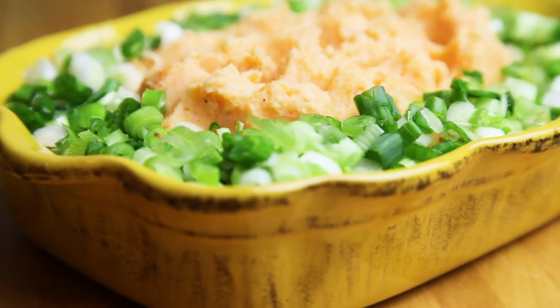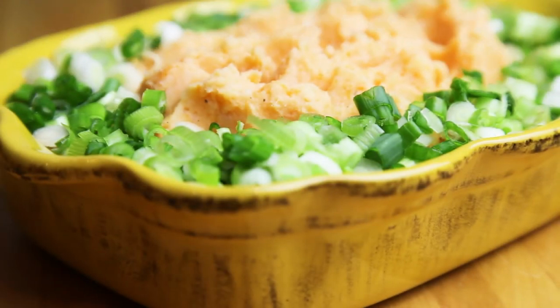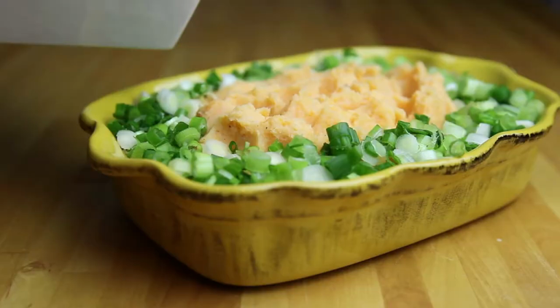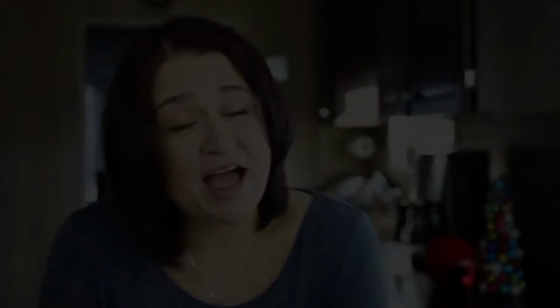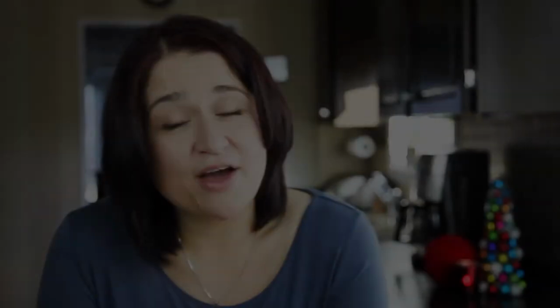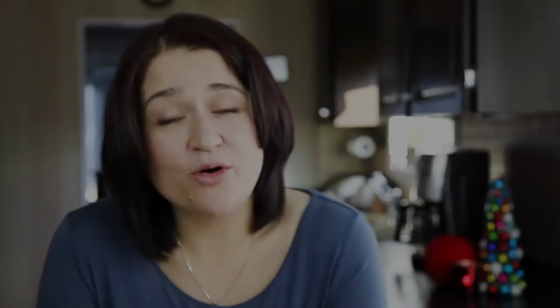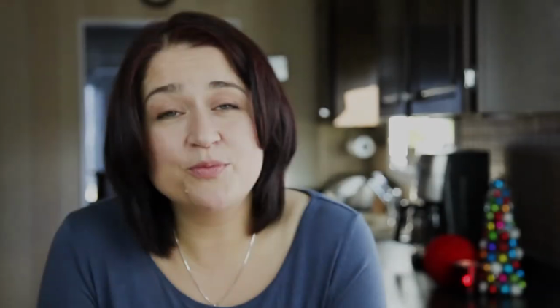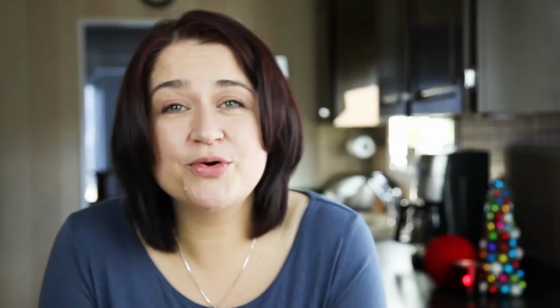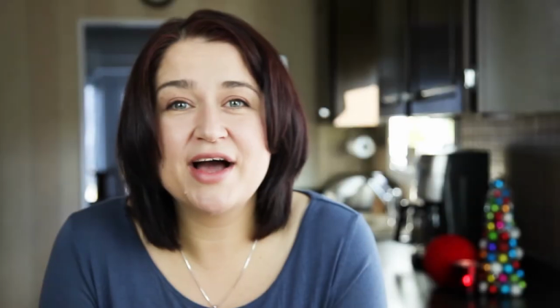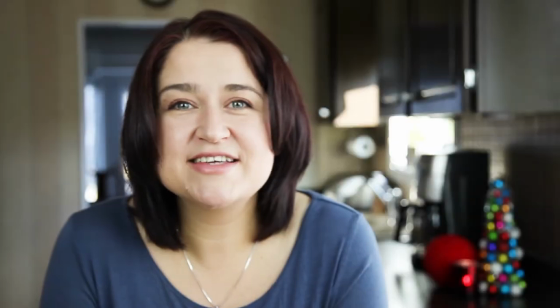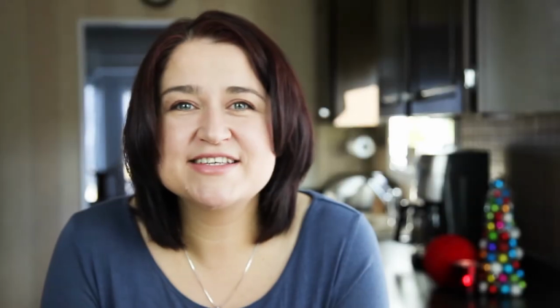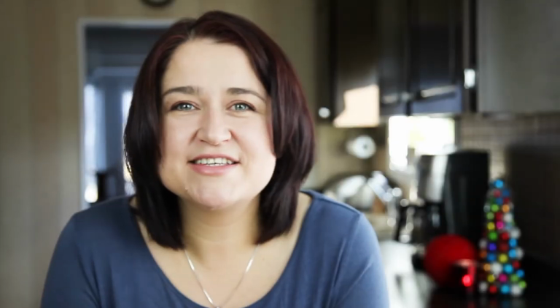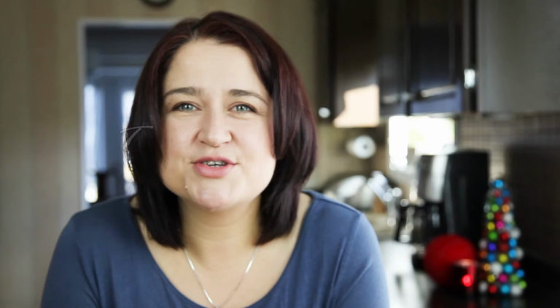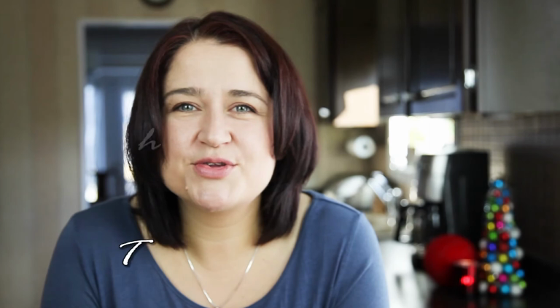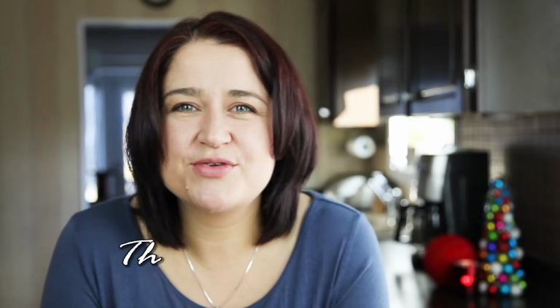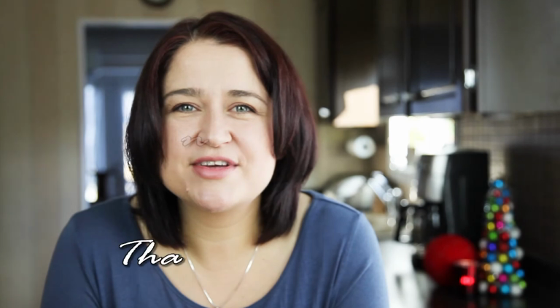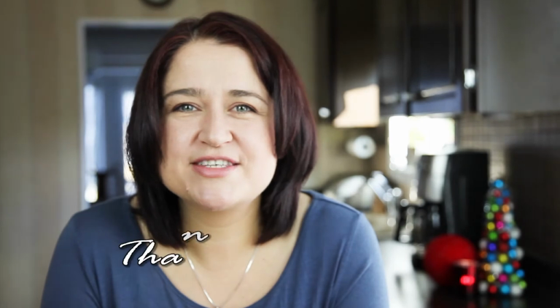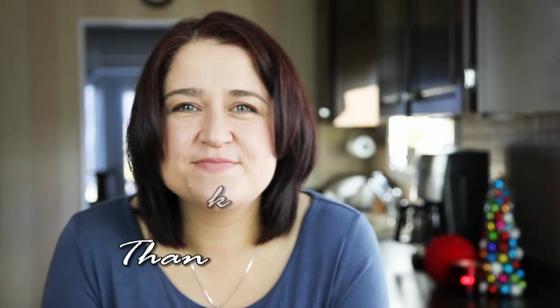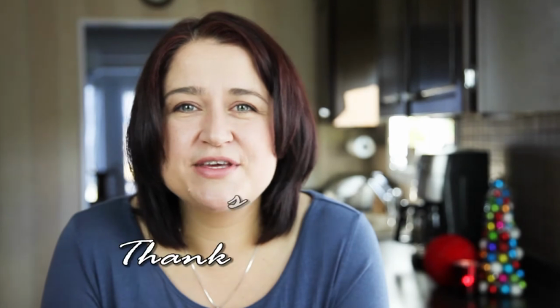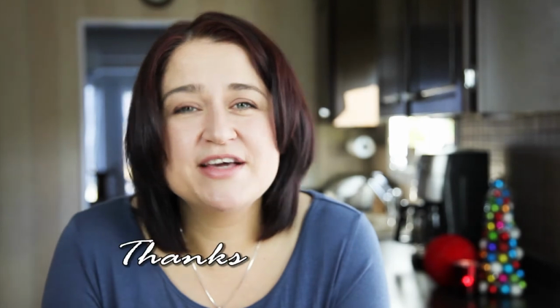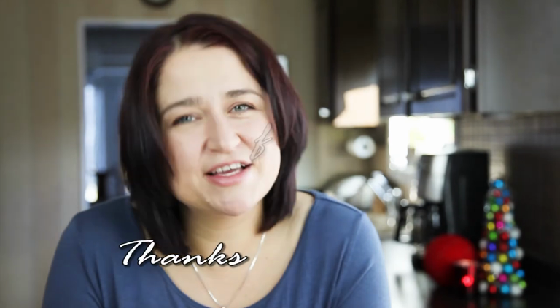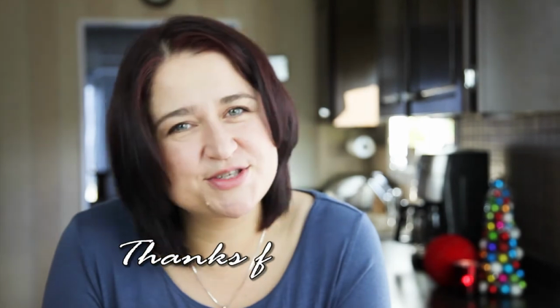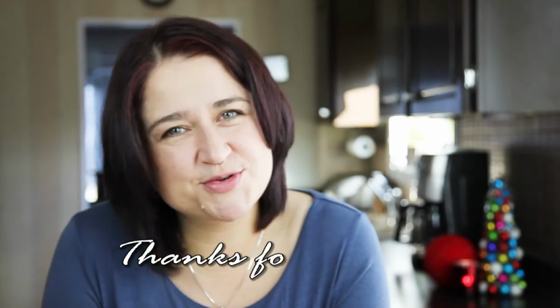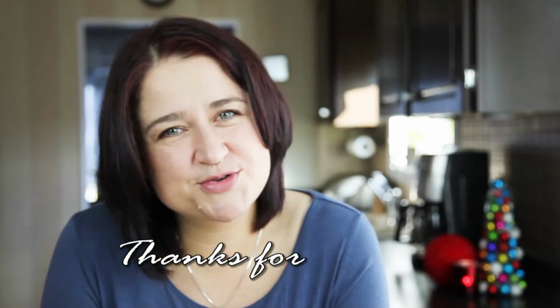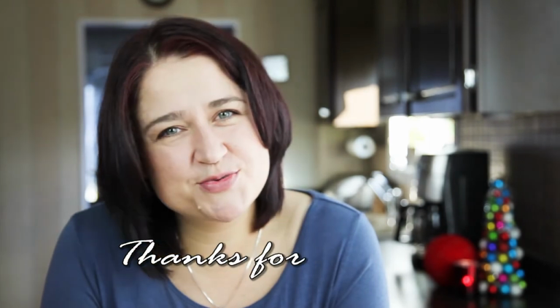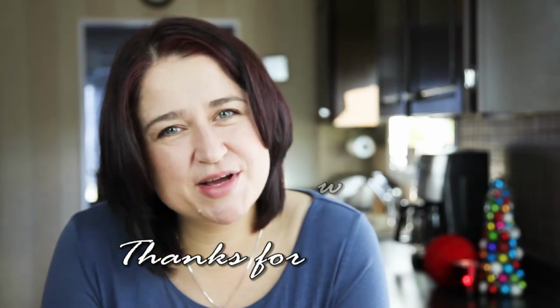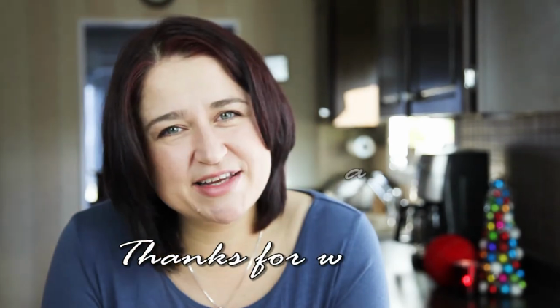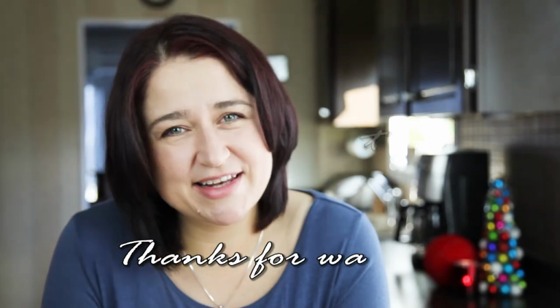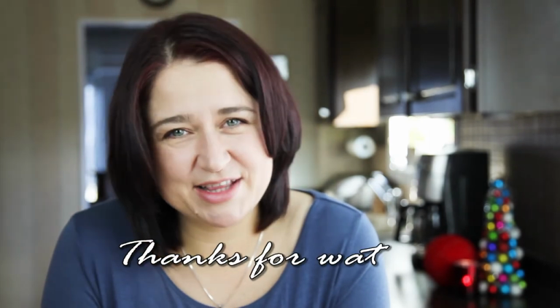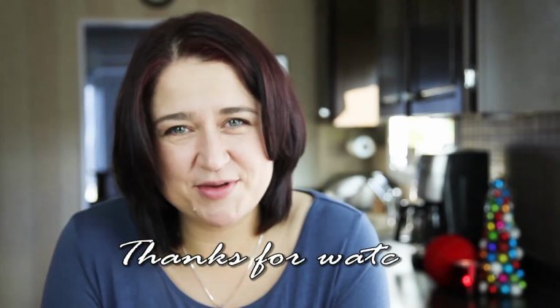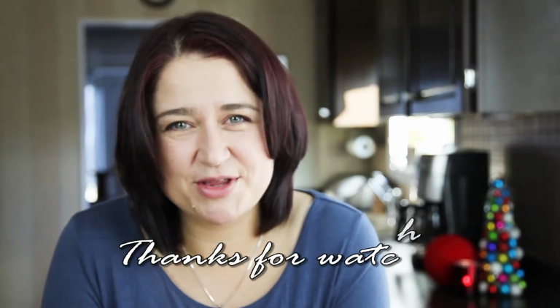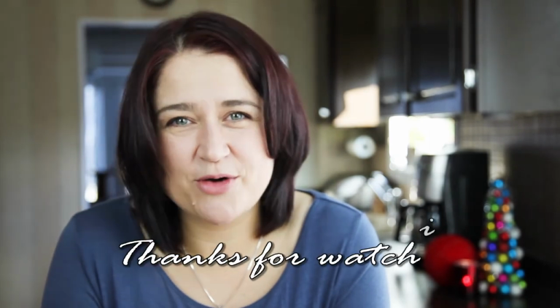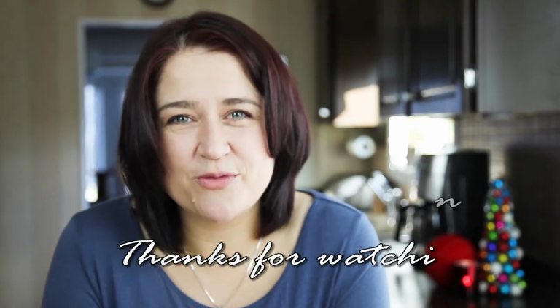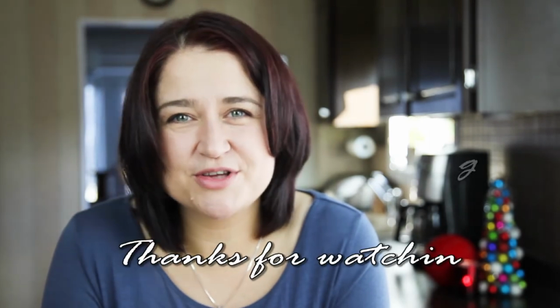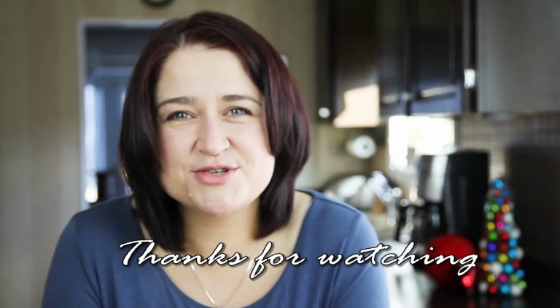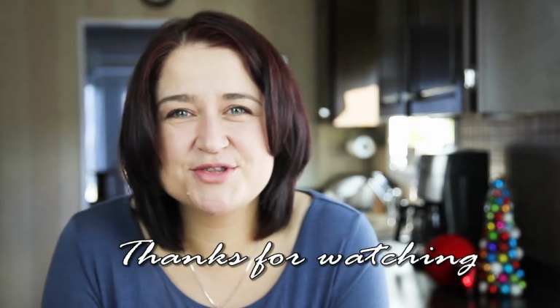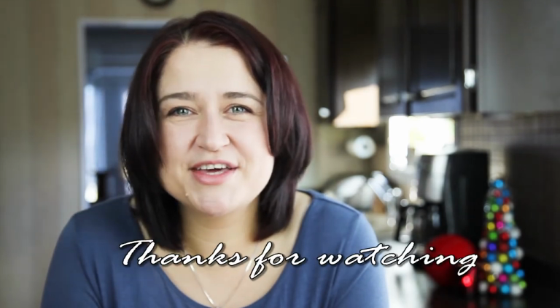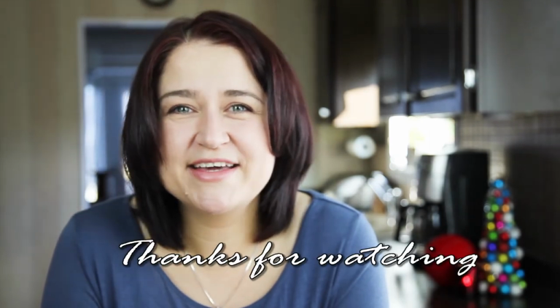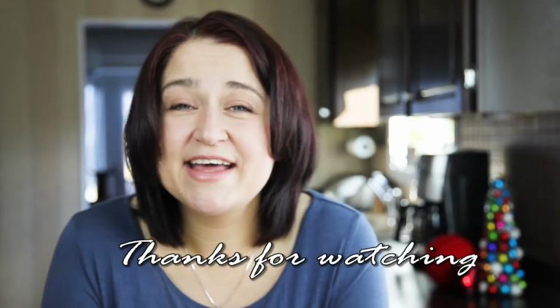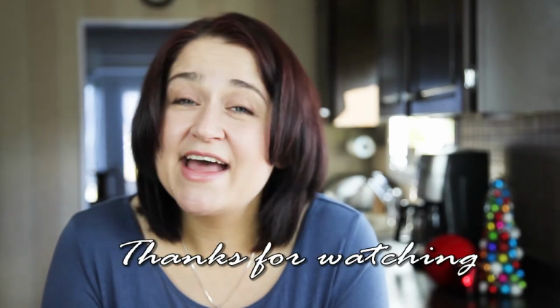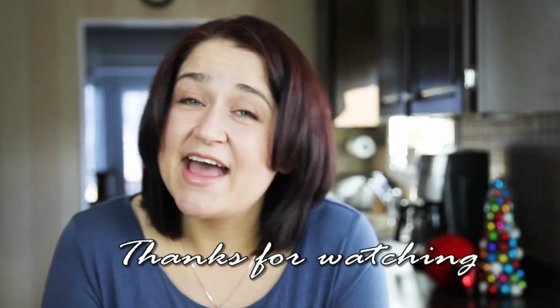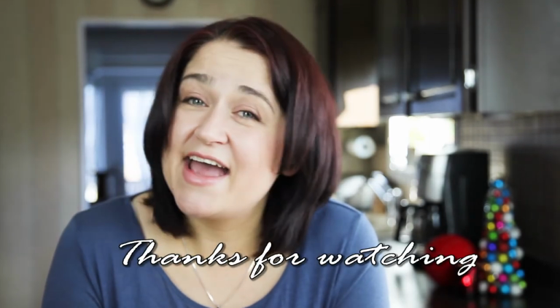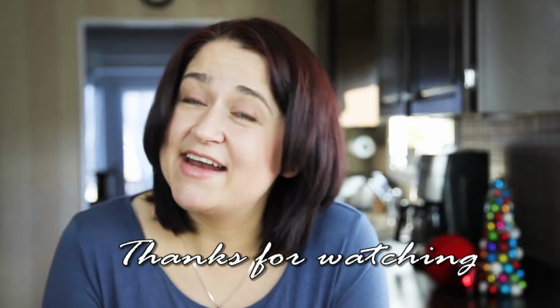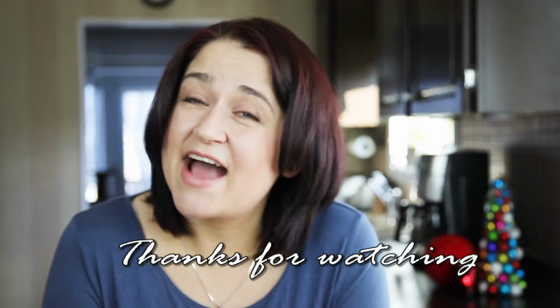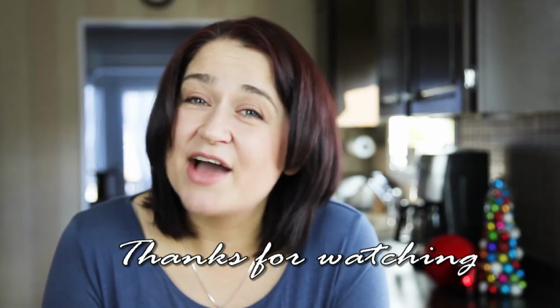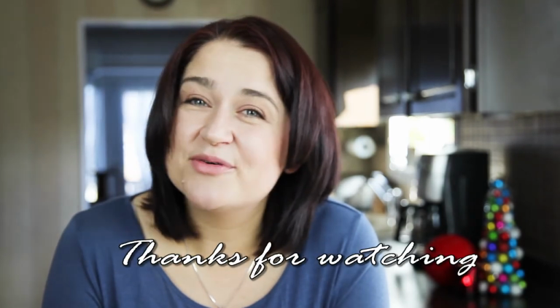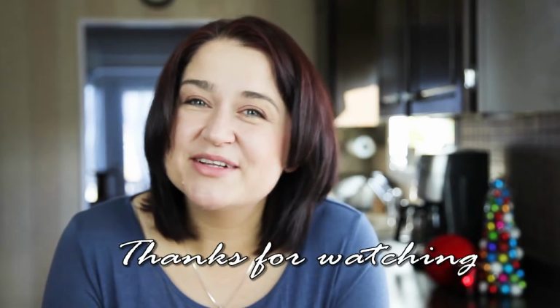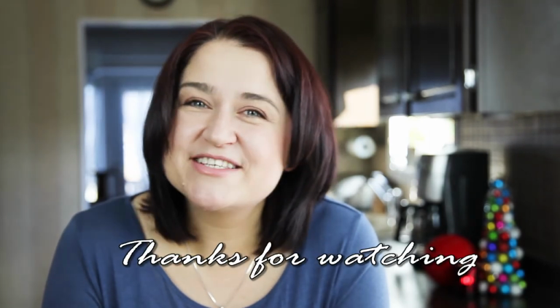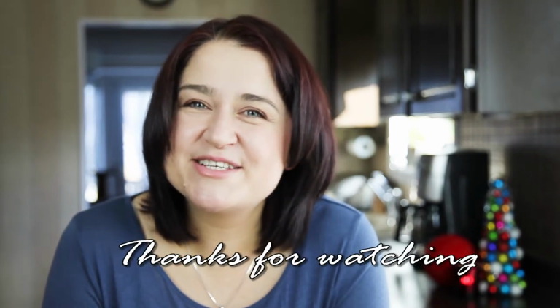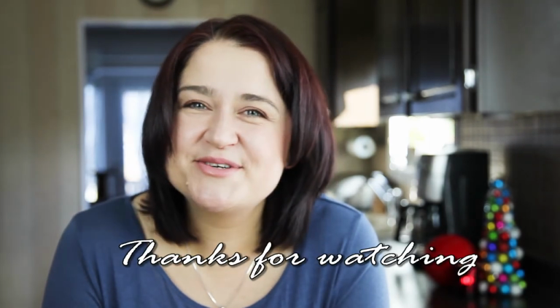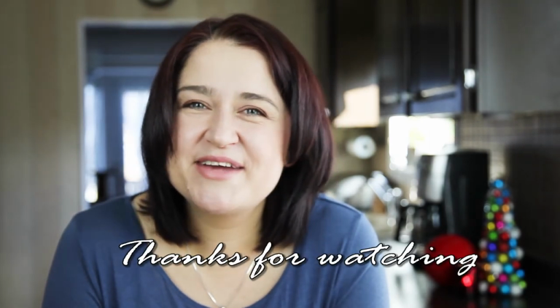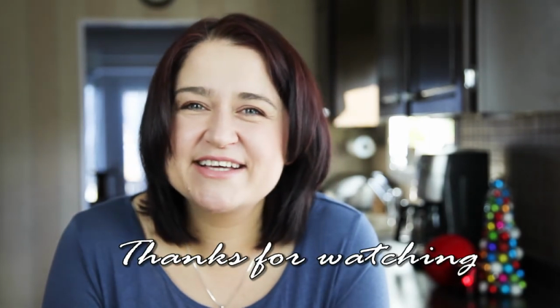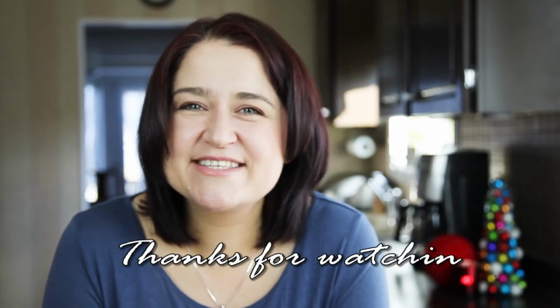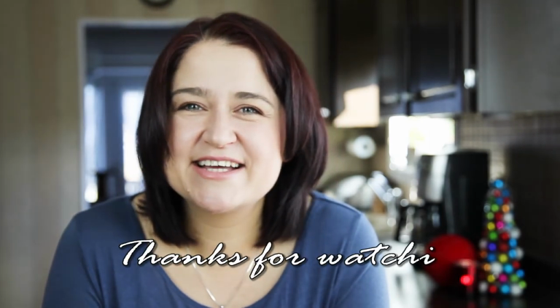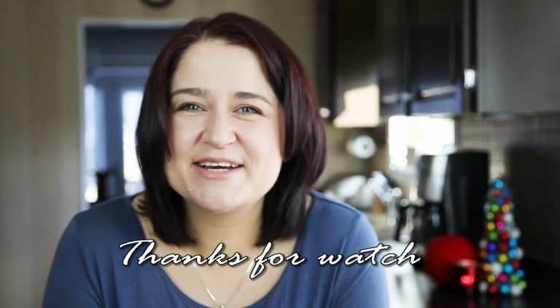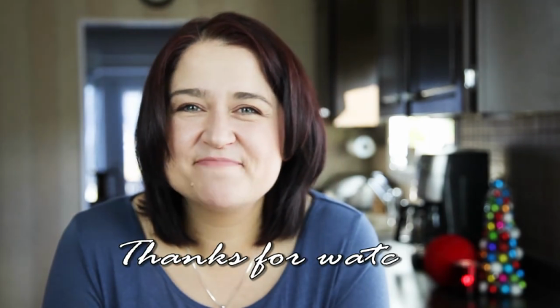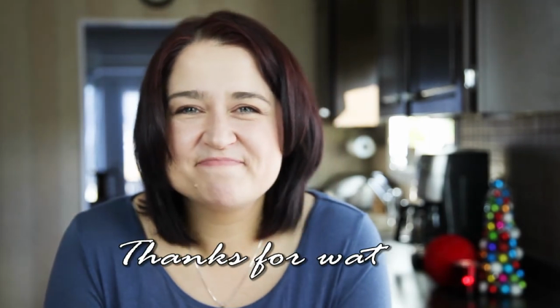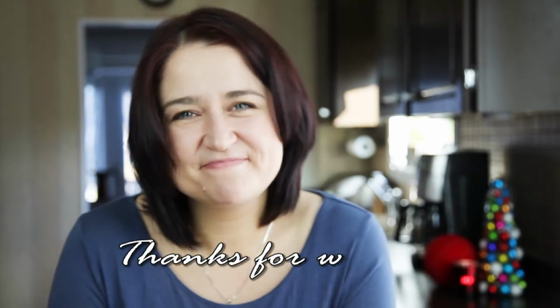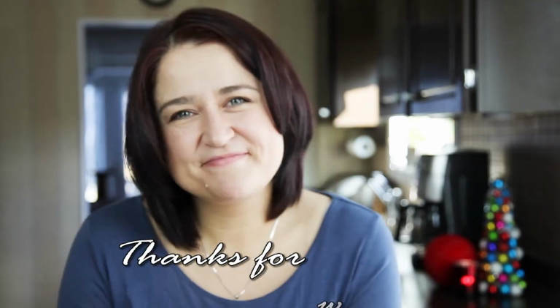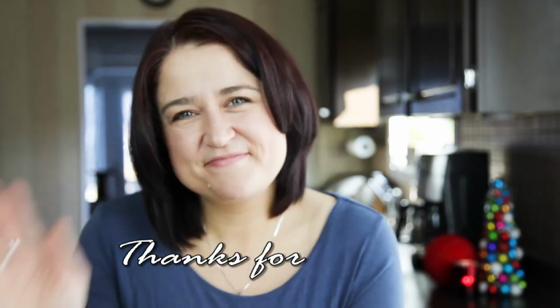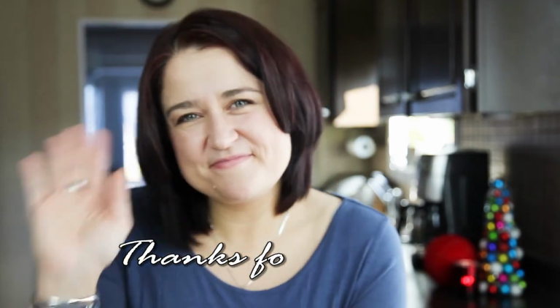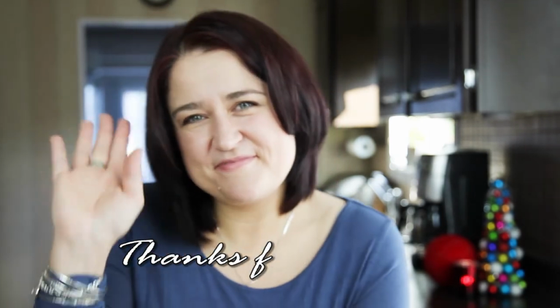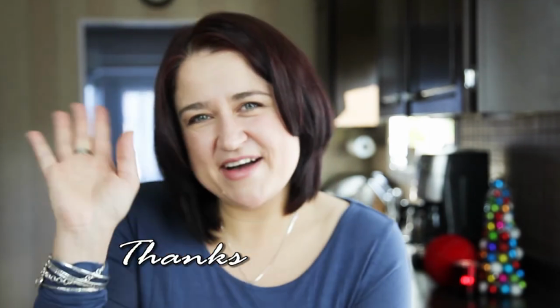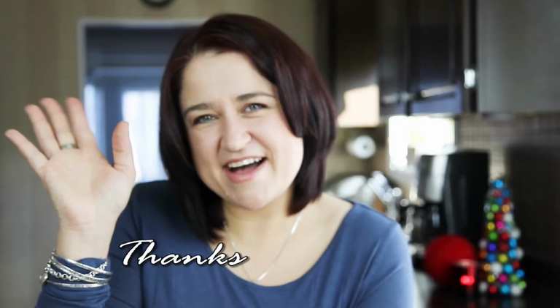I hope you guys enjoyed the recipe. As always, let me know what you think, and I will see you next time. Bye!